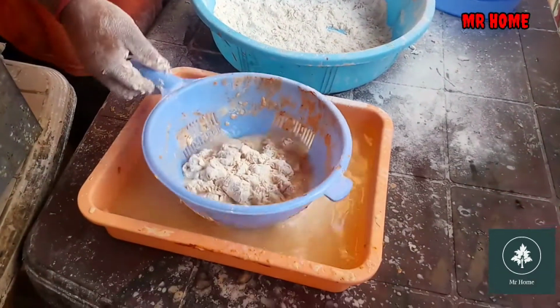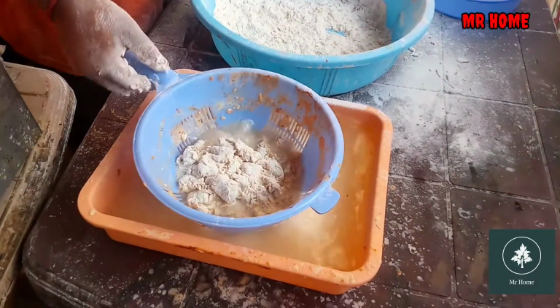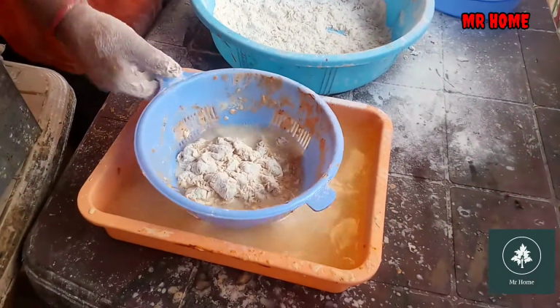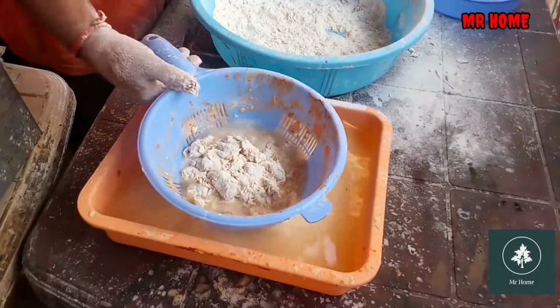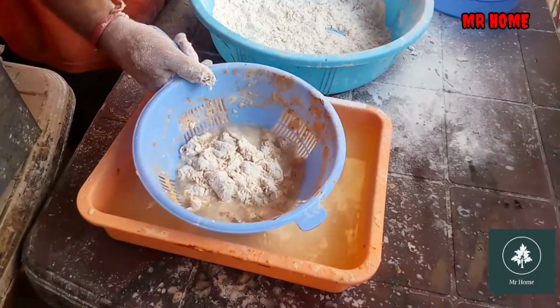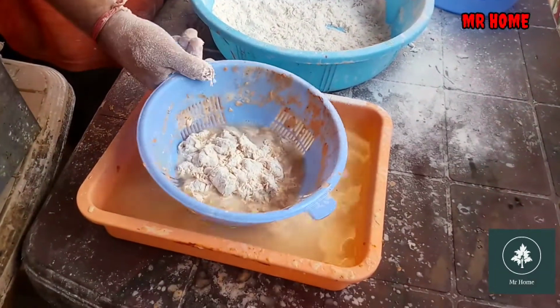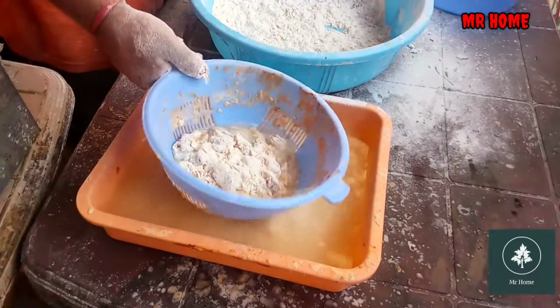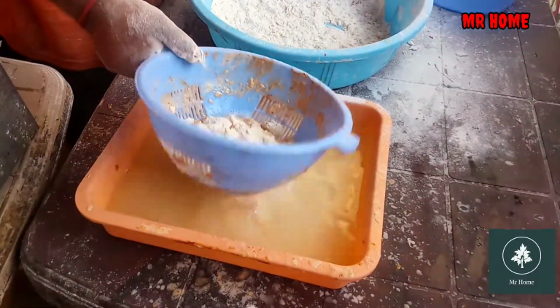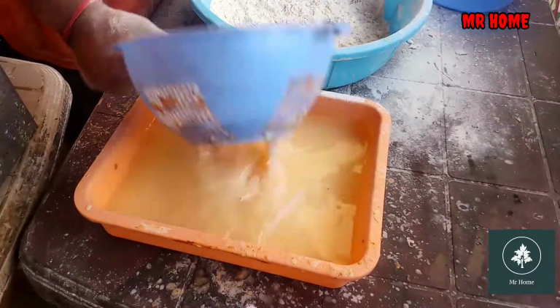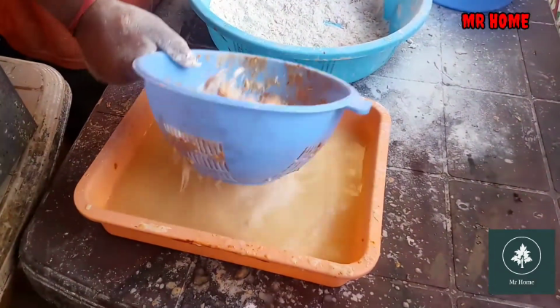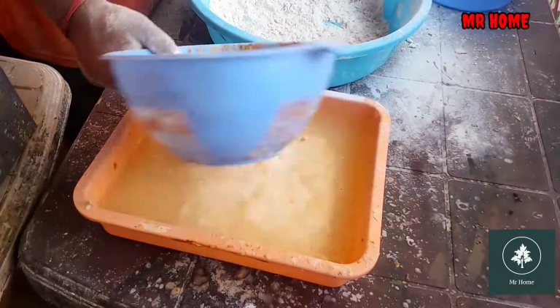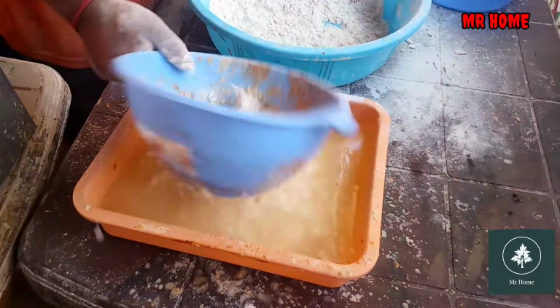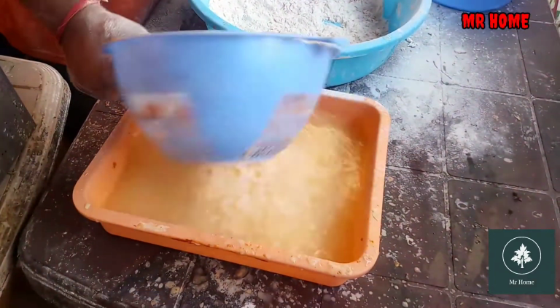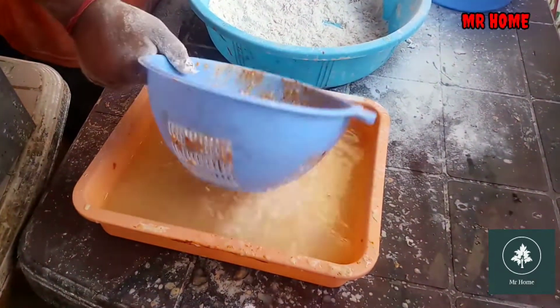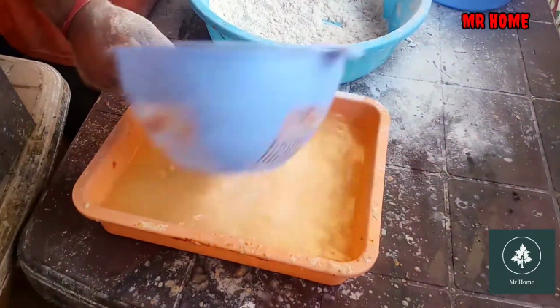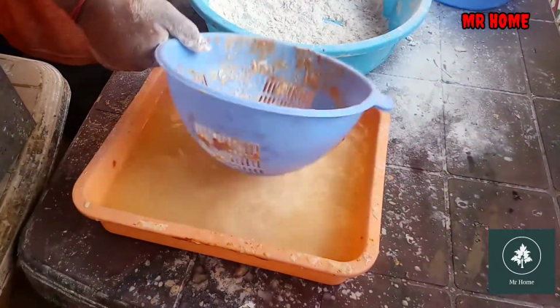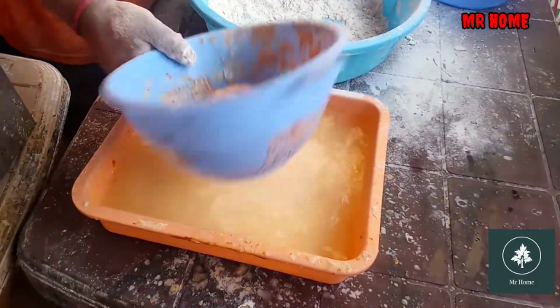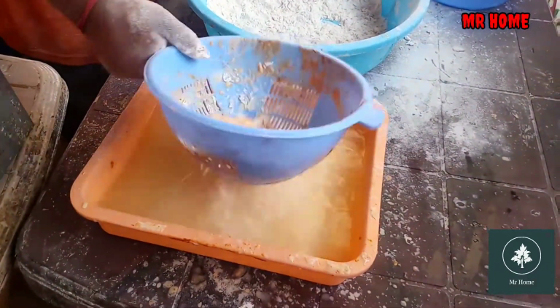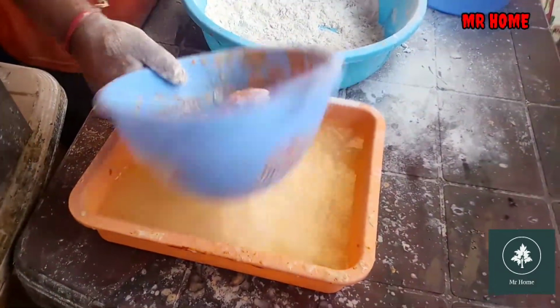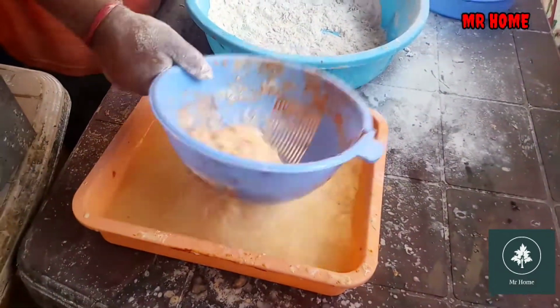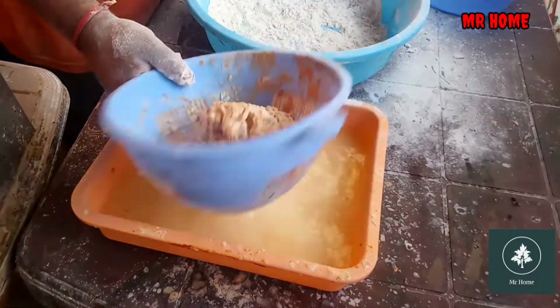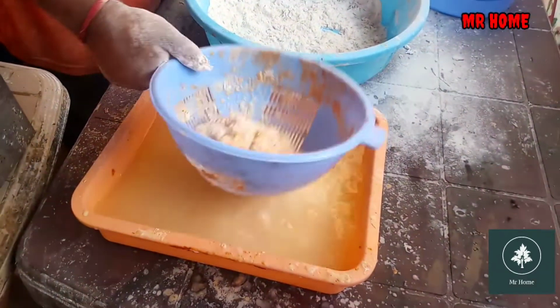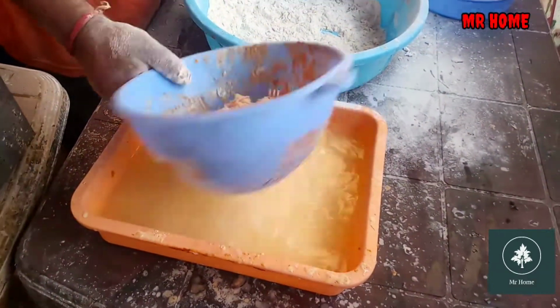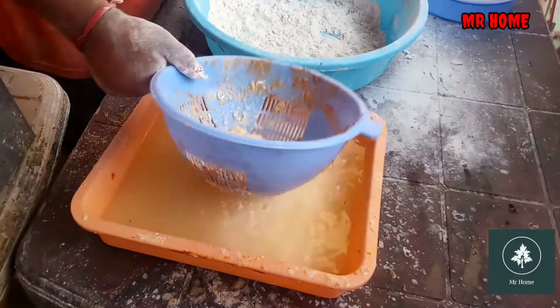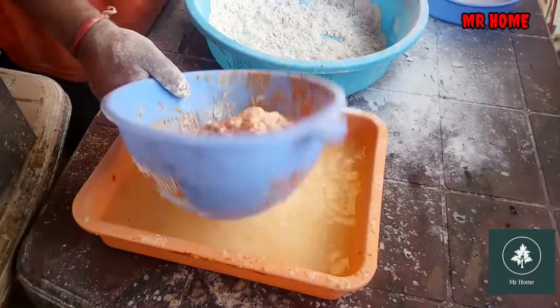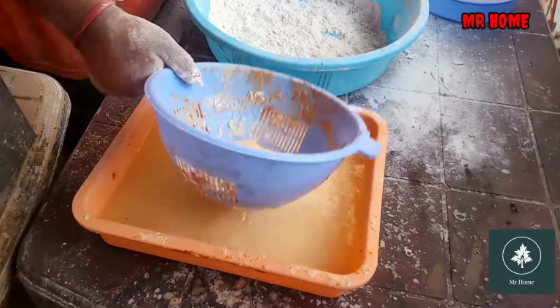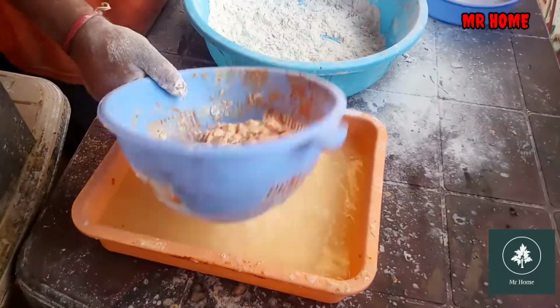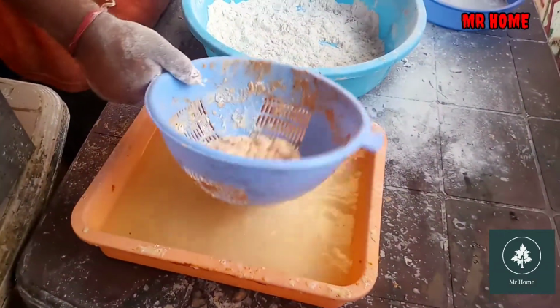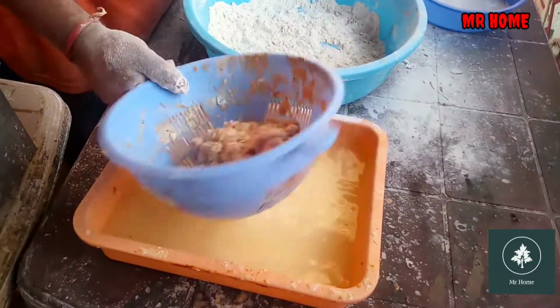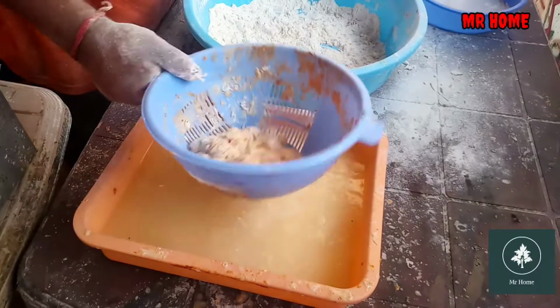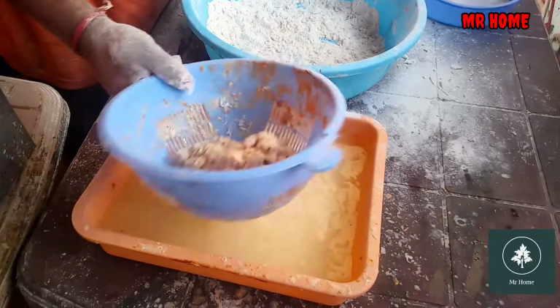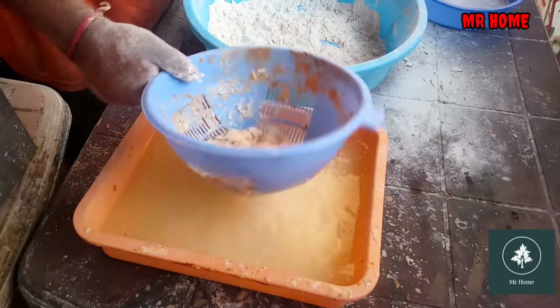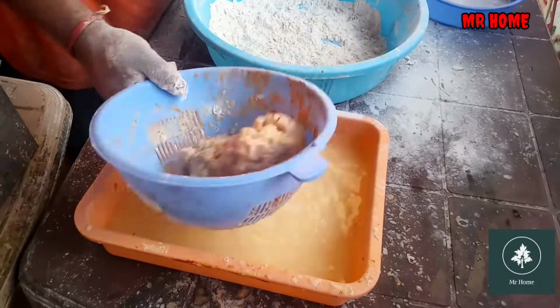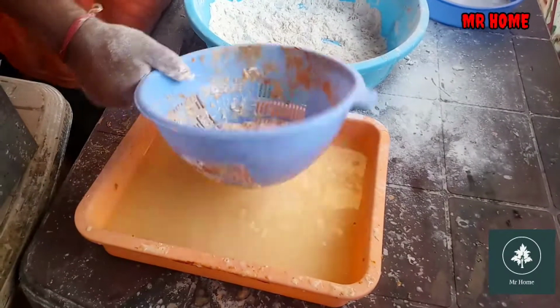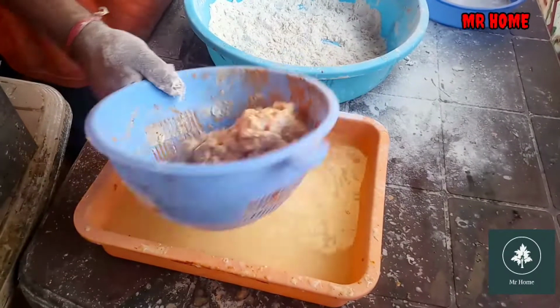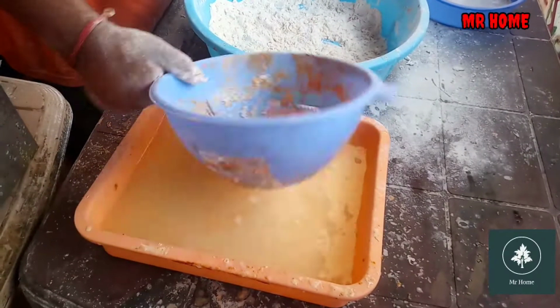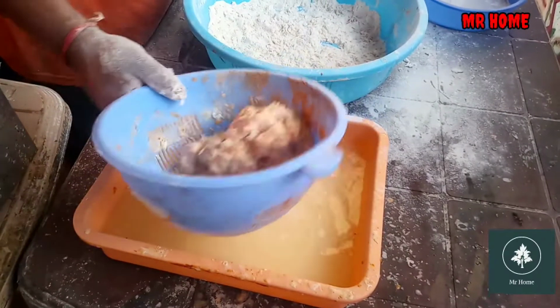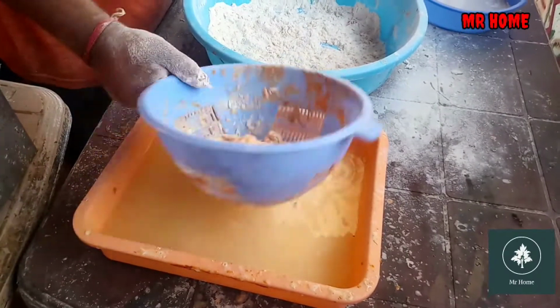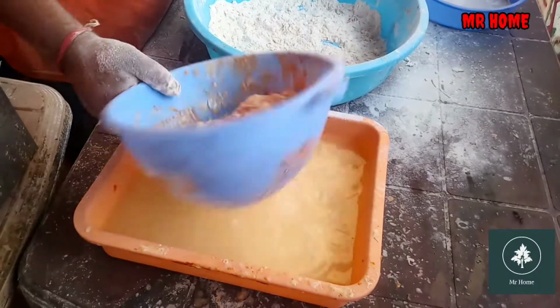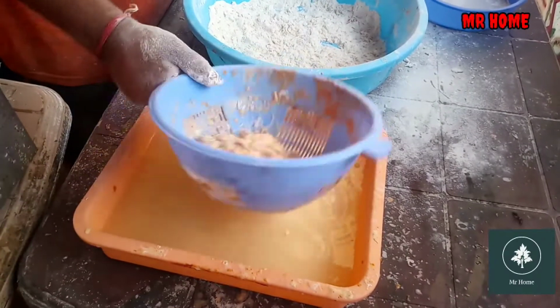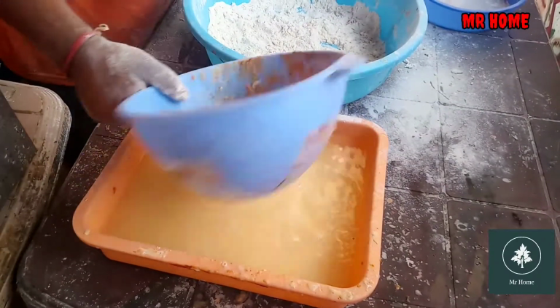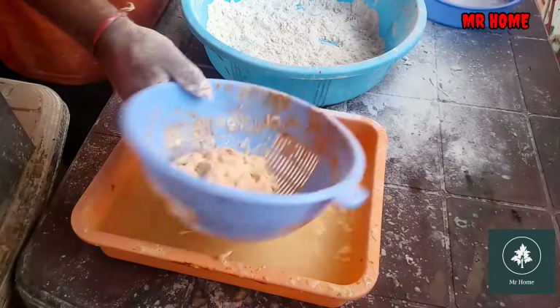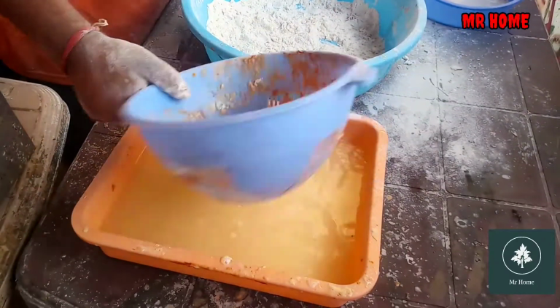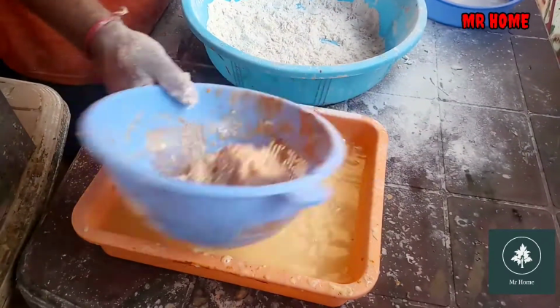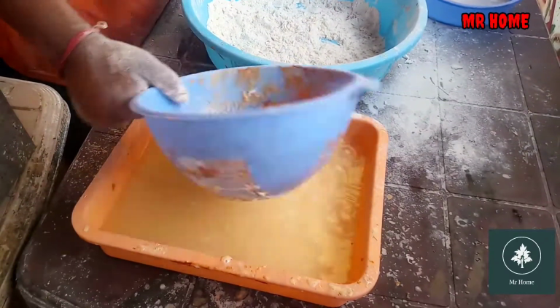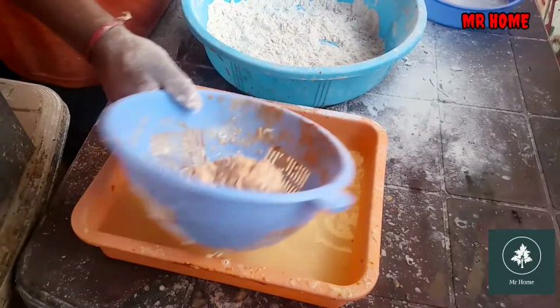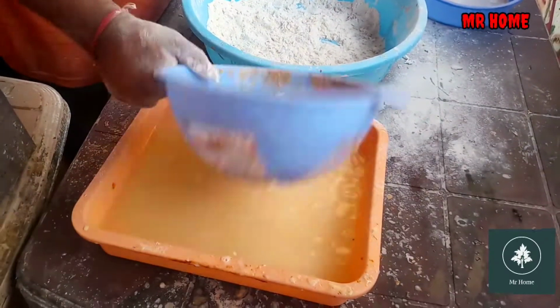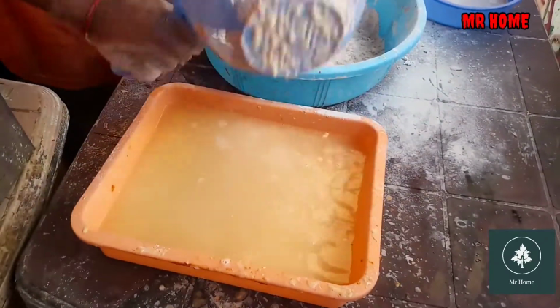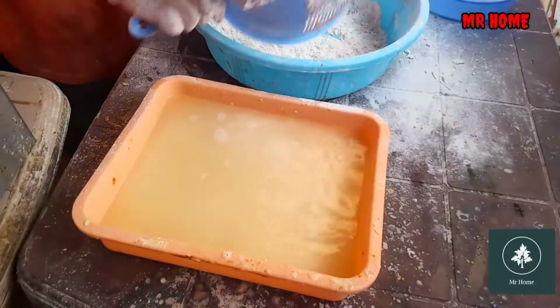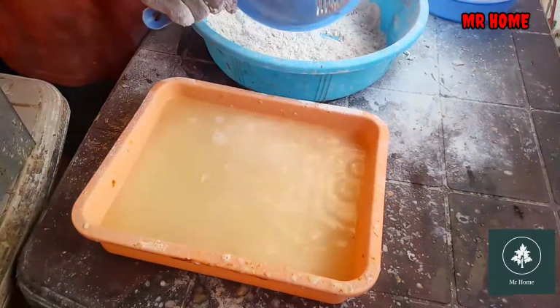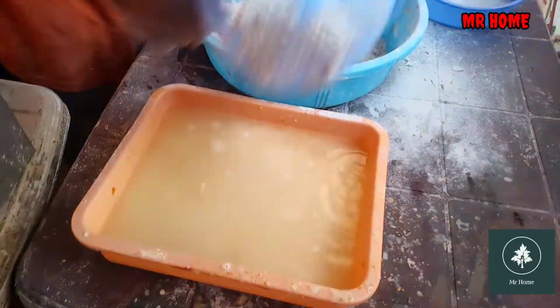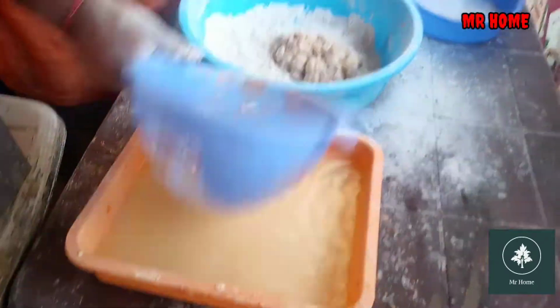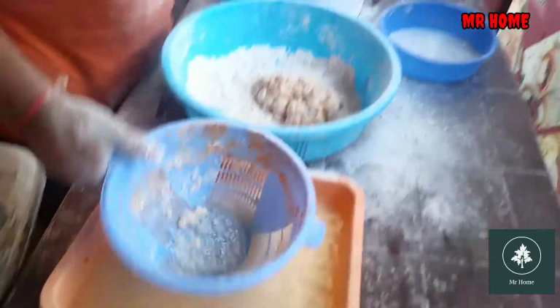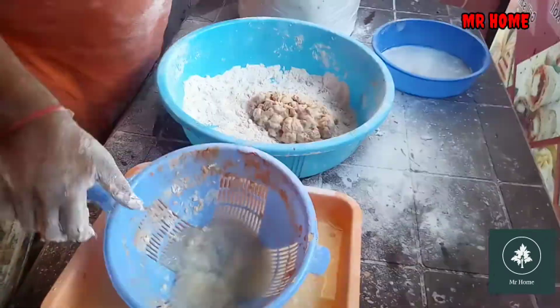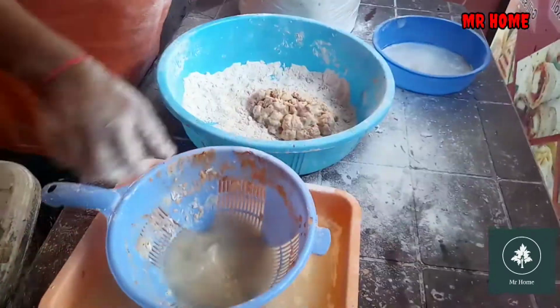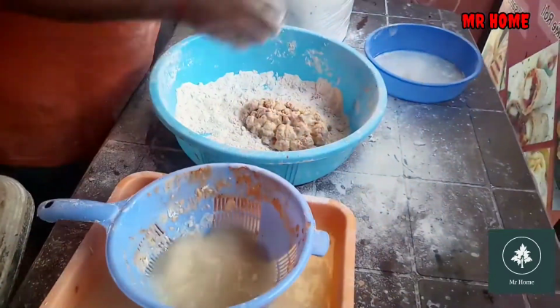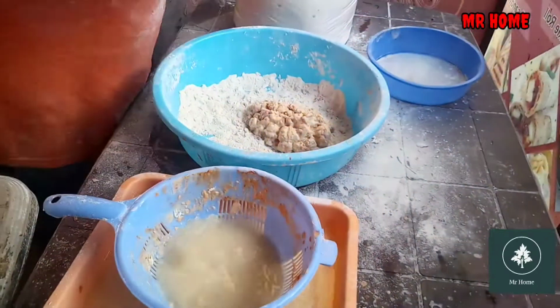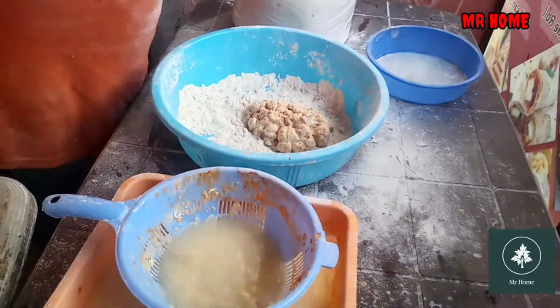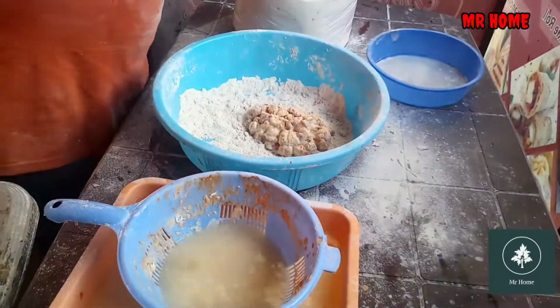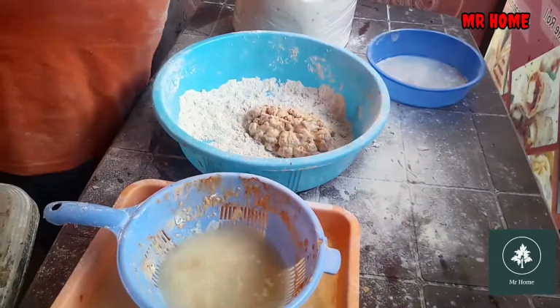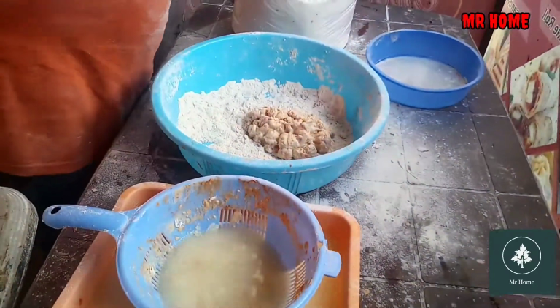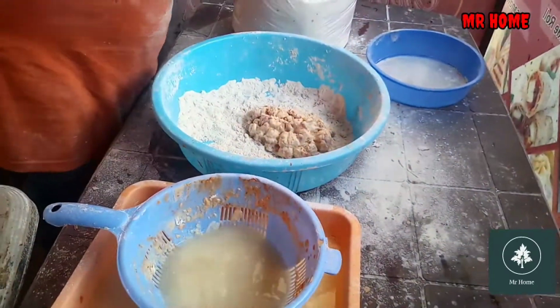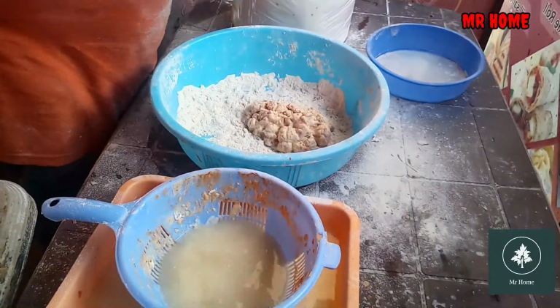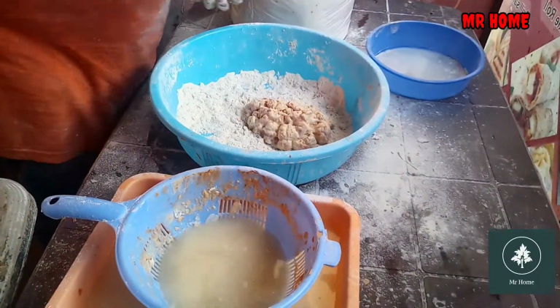Do you have a recipe or something? Yes, it's medium. Do you want to eat it? Yes.